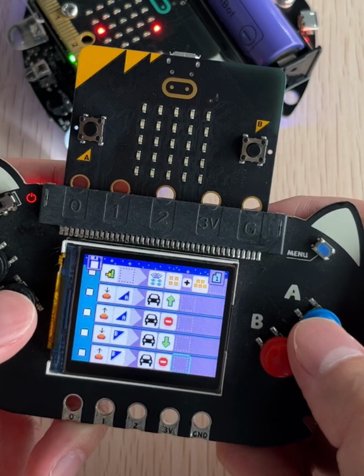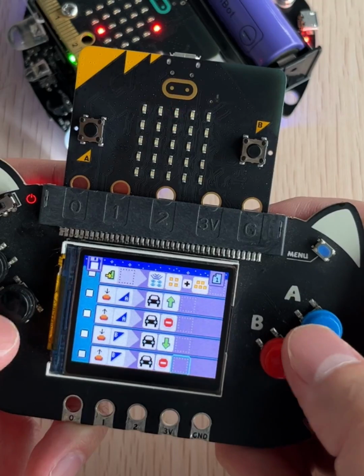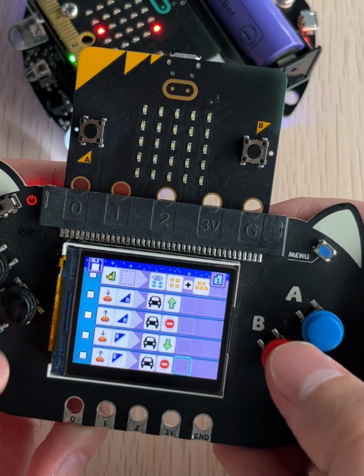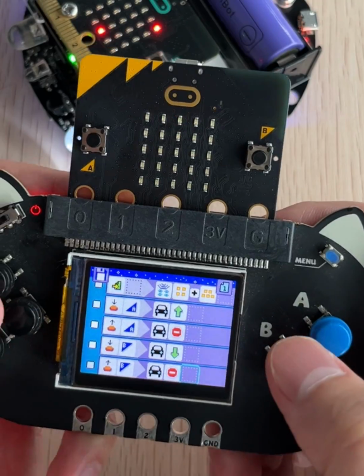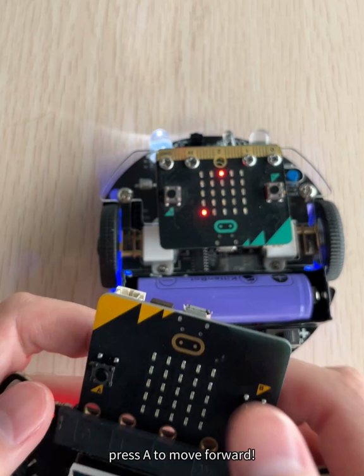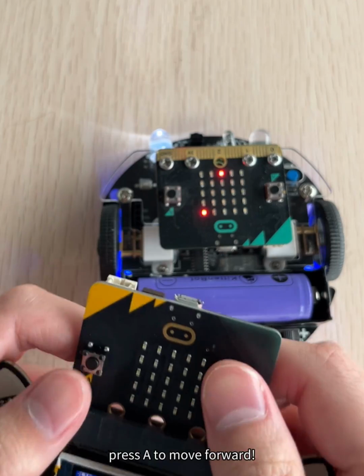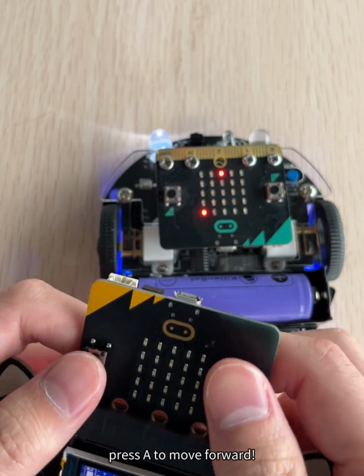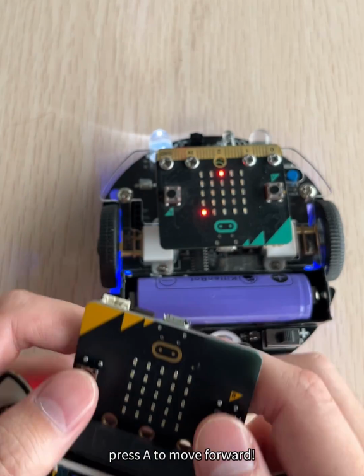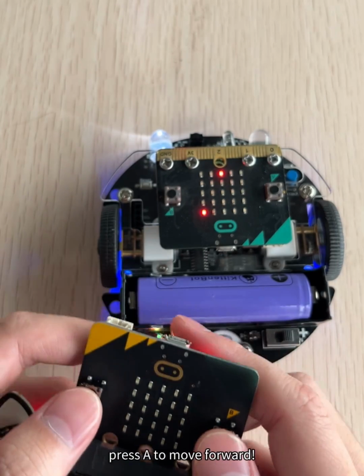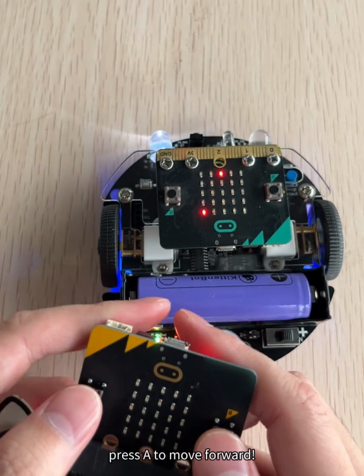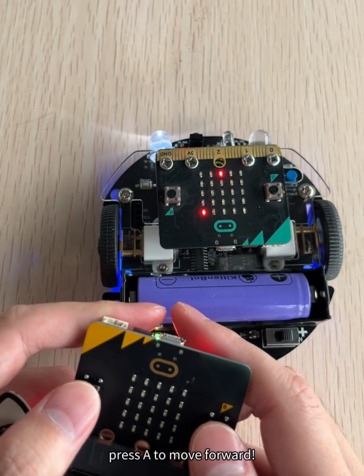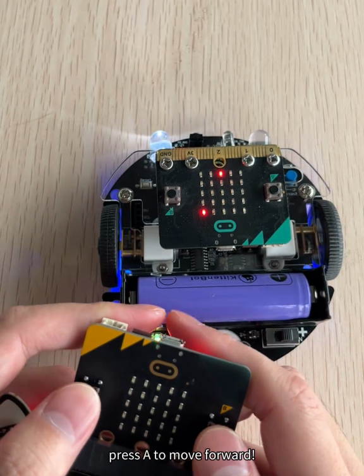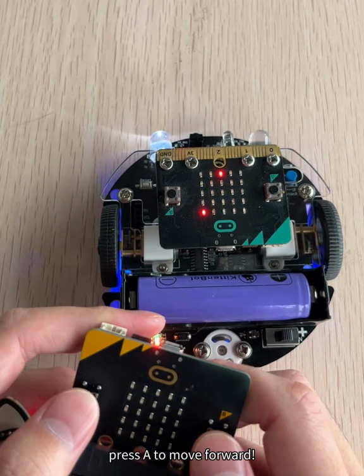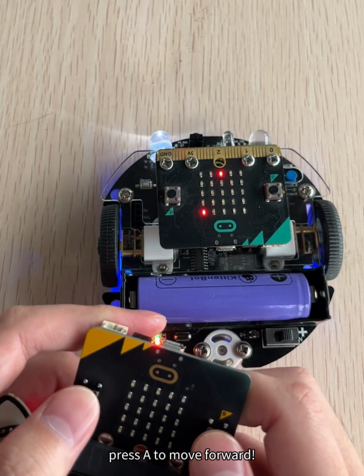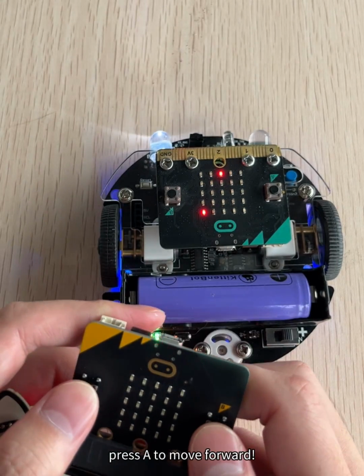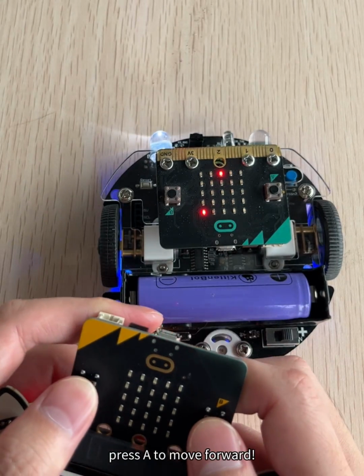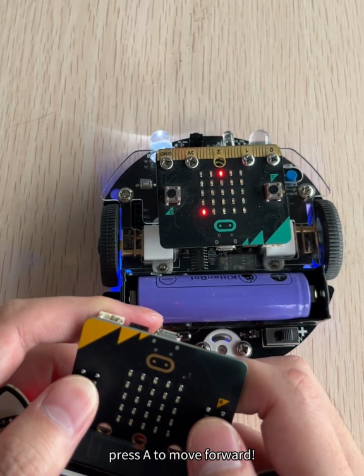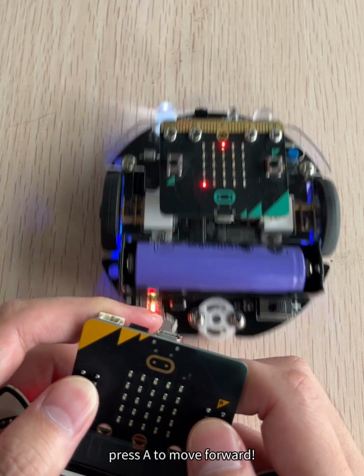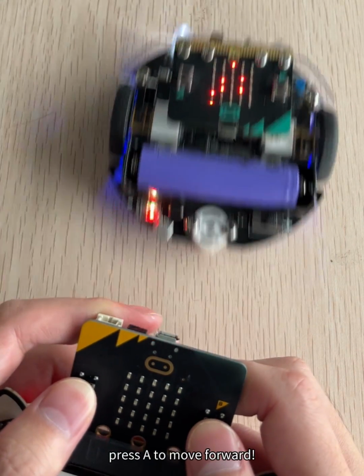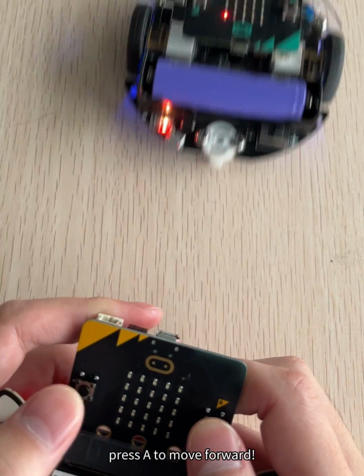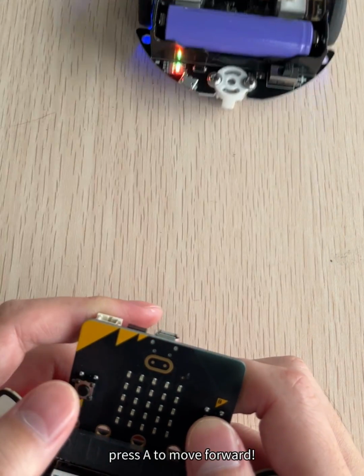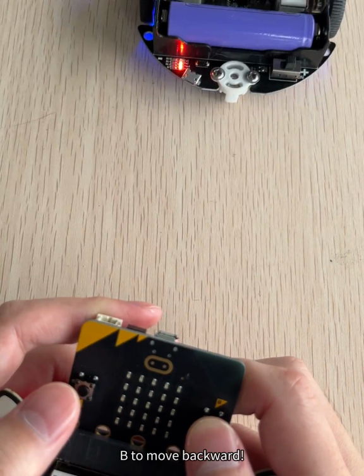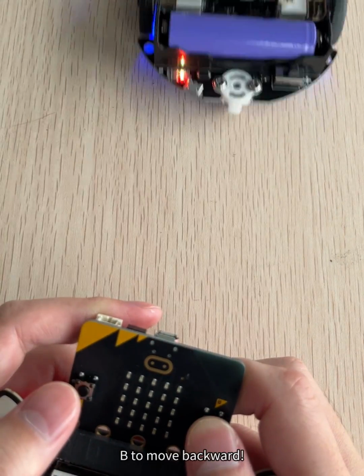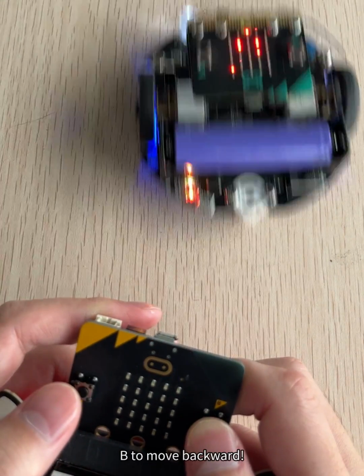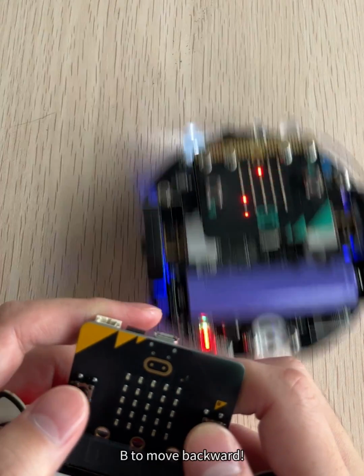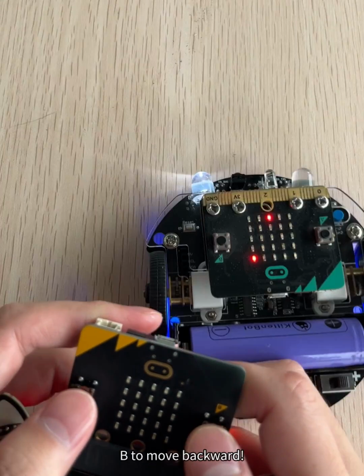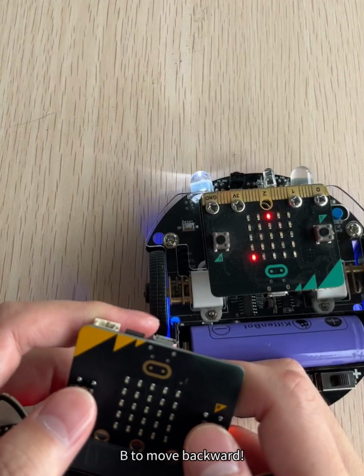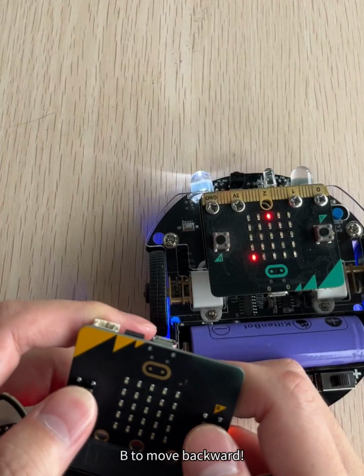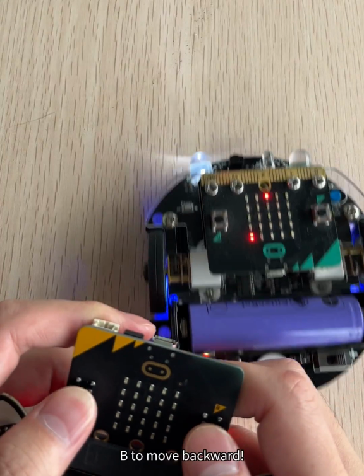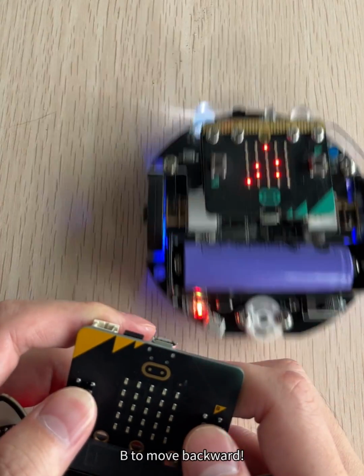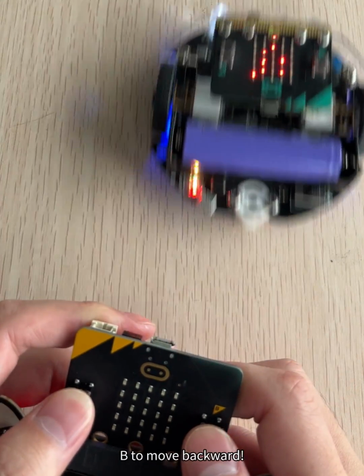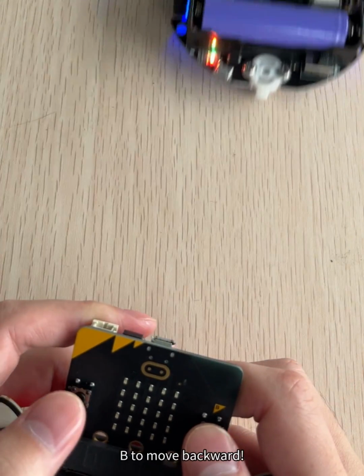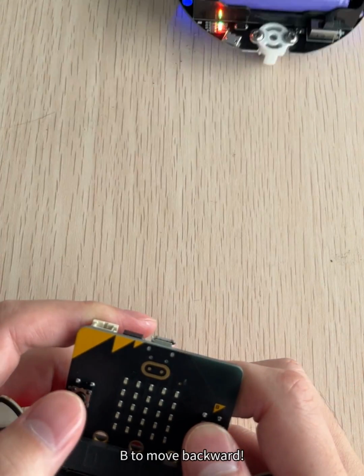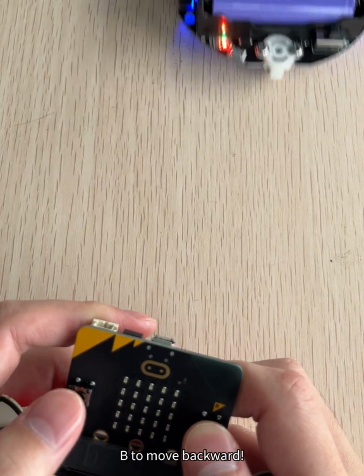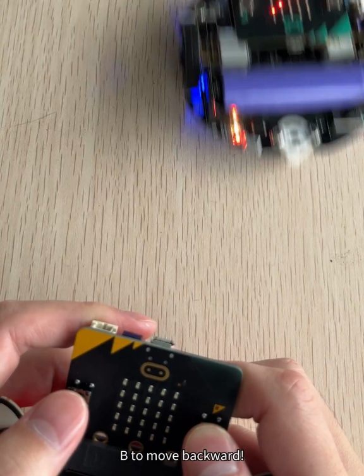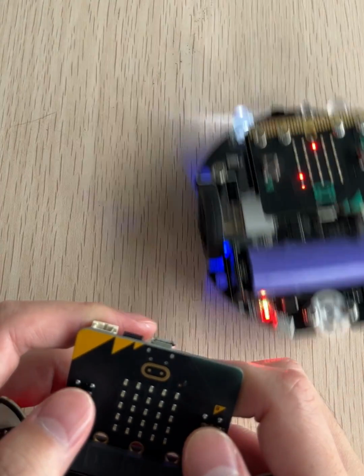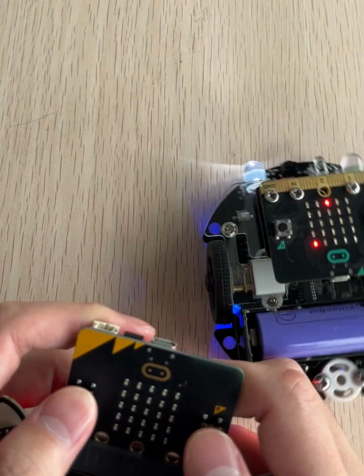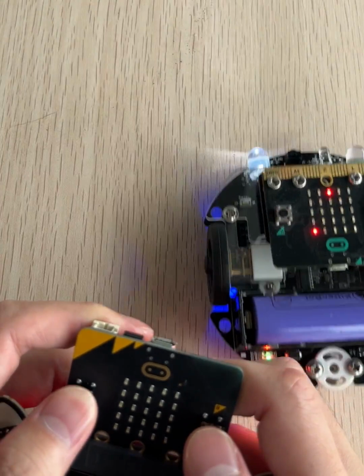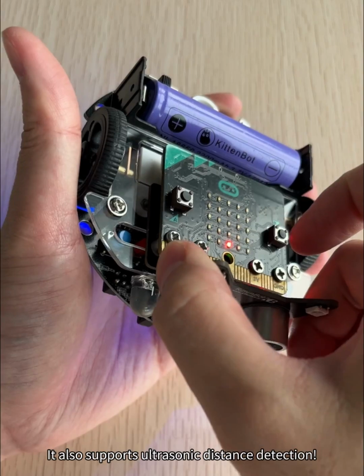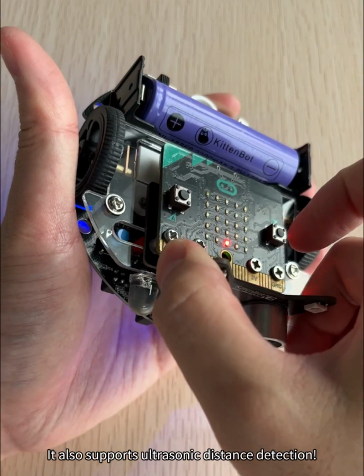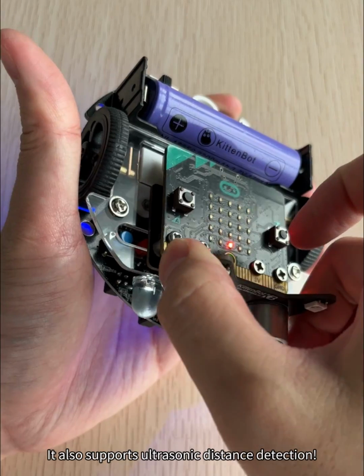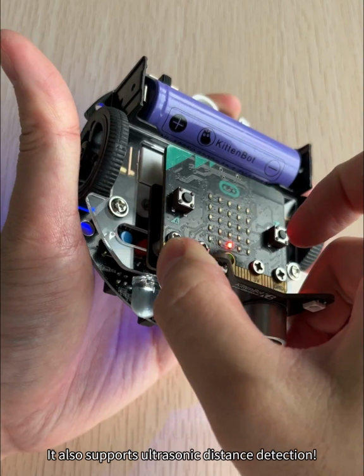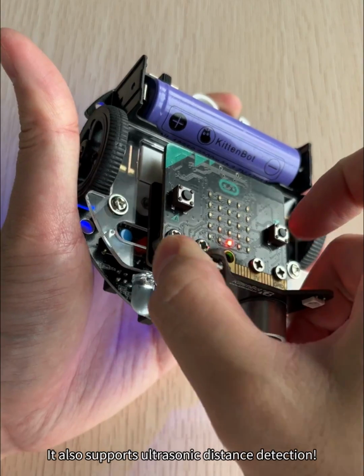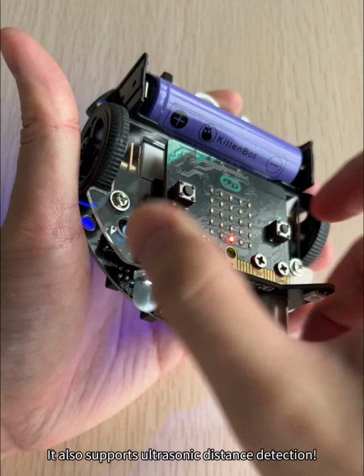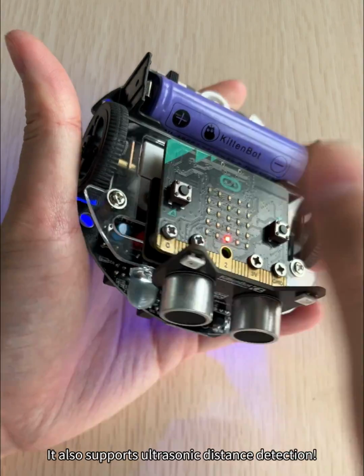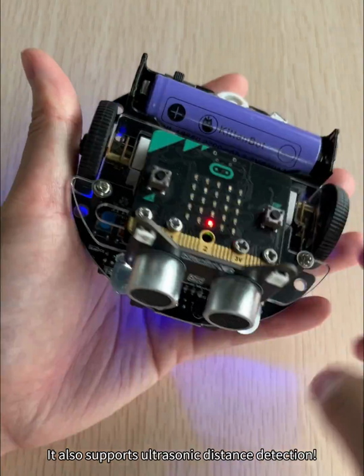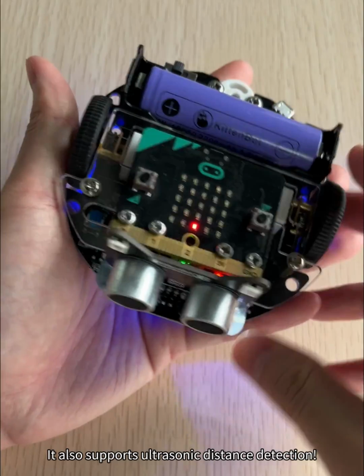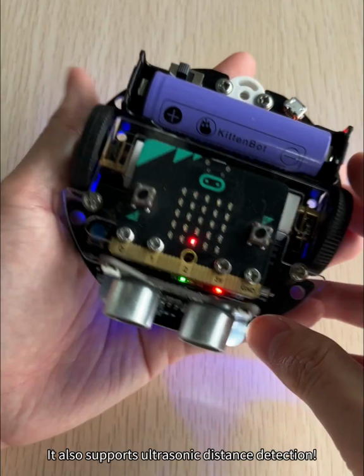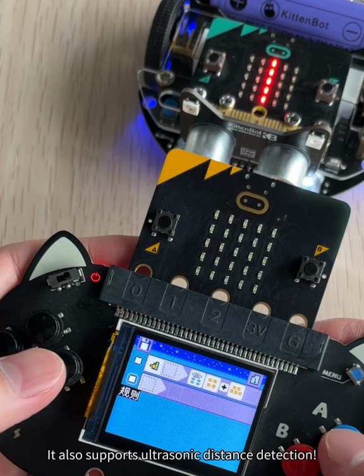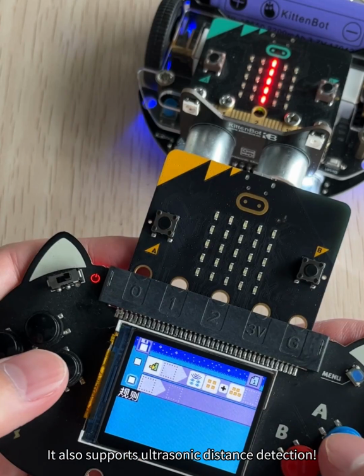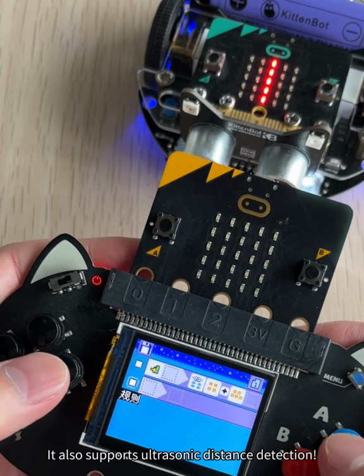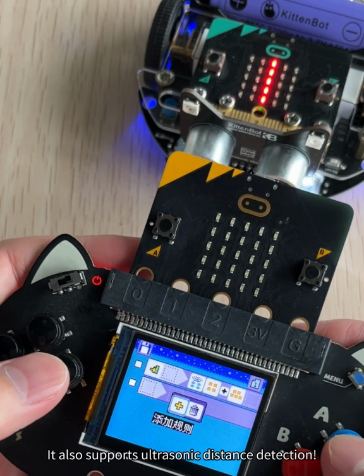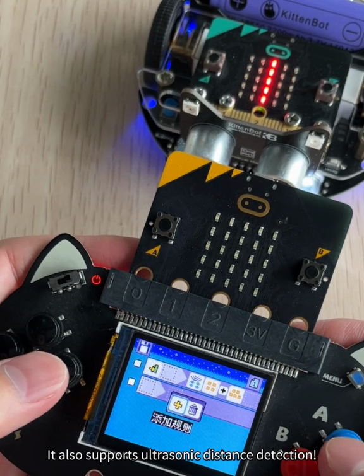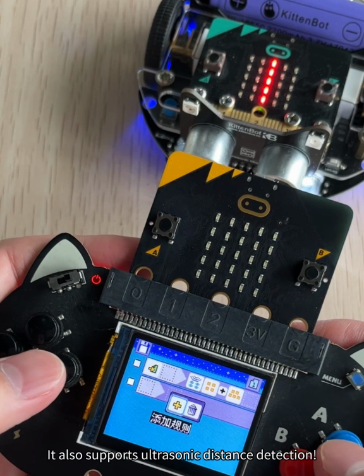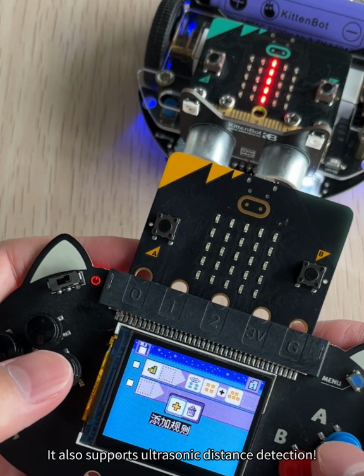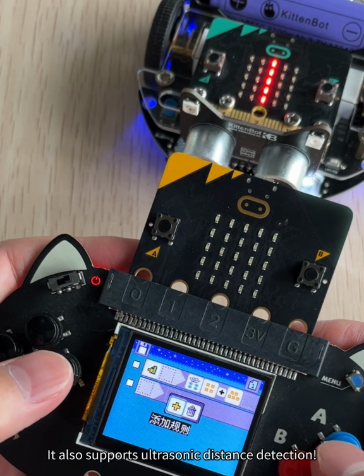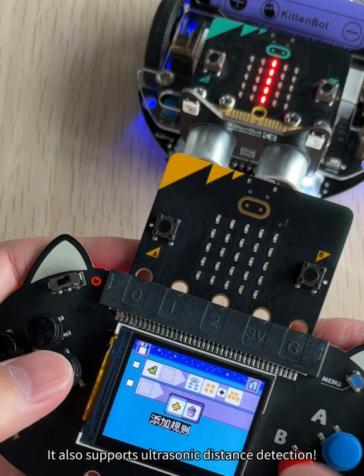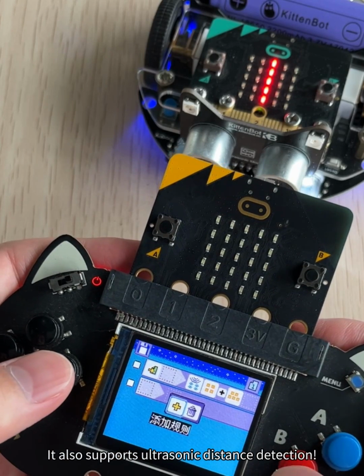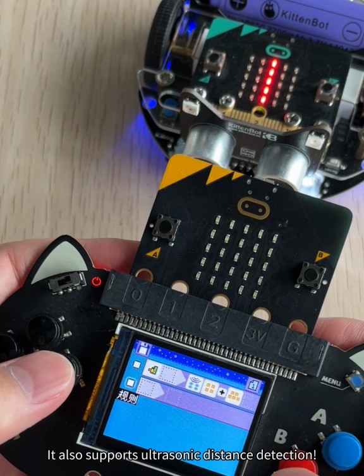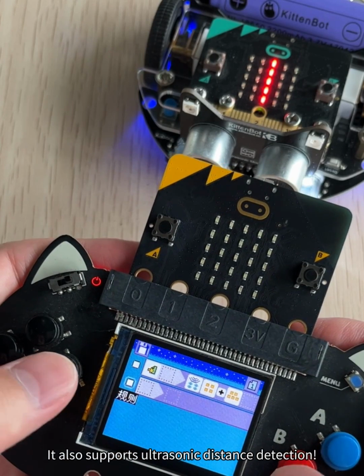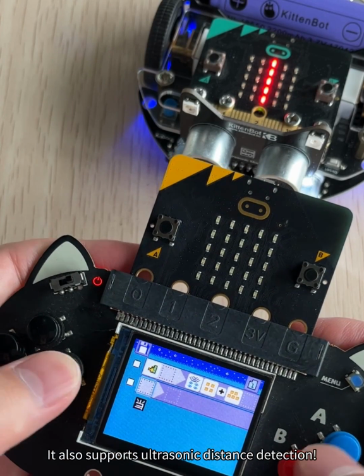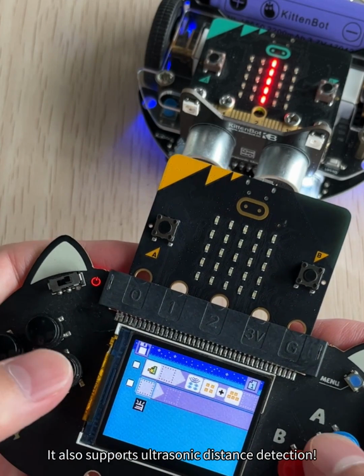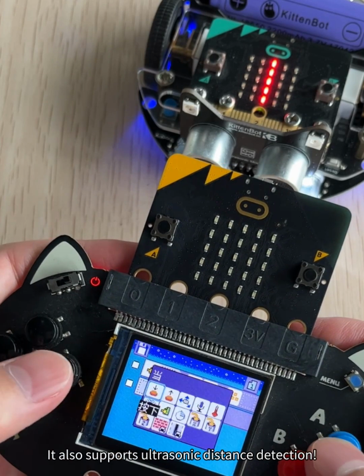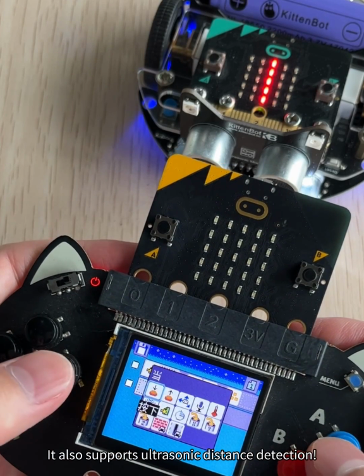Press A to move forward, B to move backward. It also supports ultrasonic distance detection.